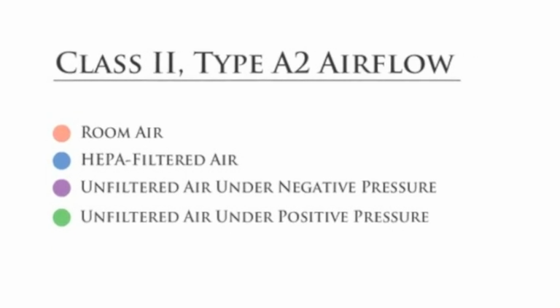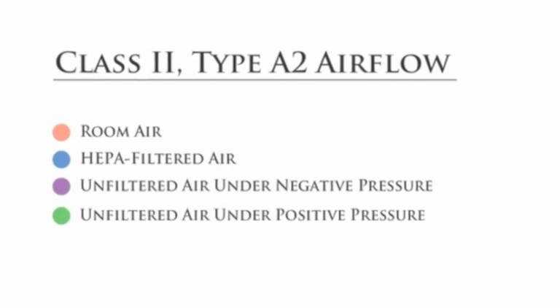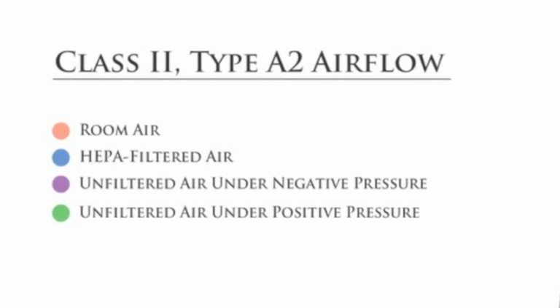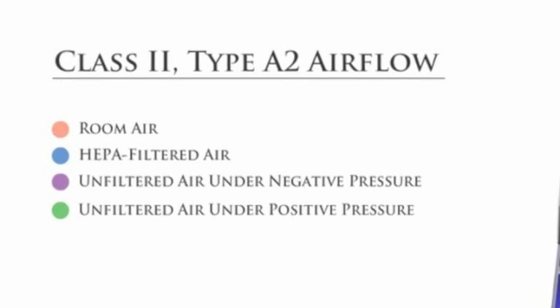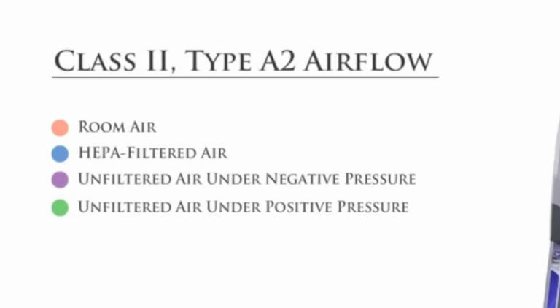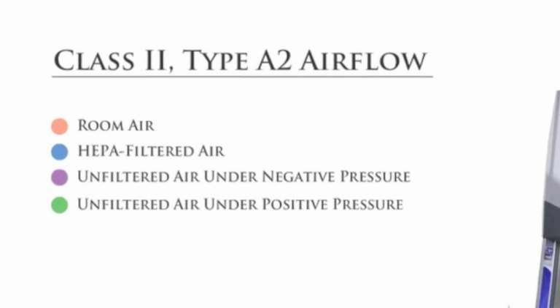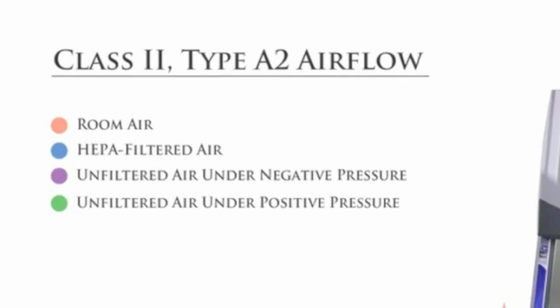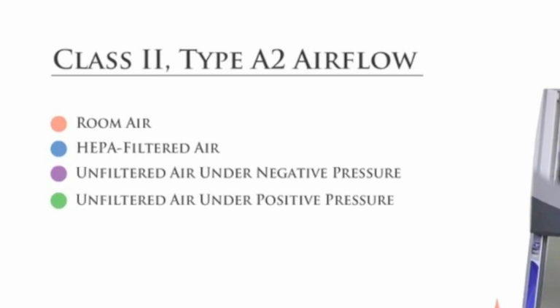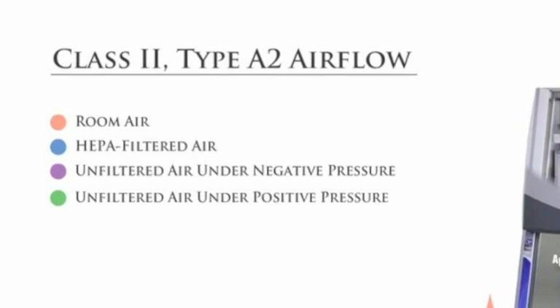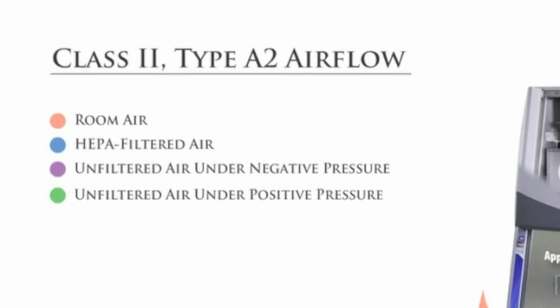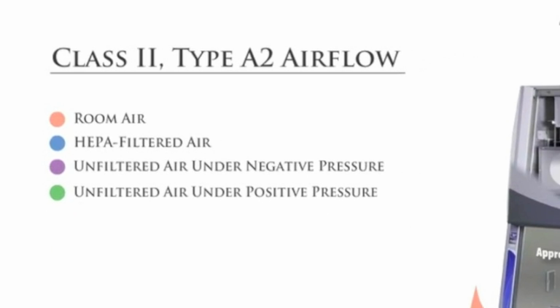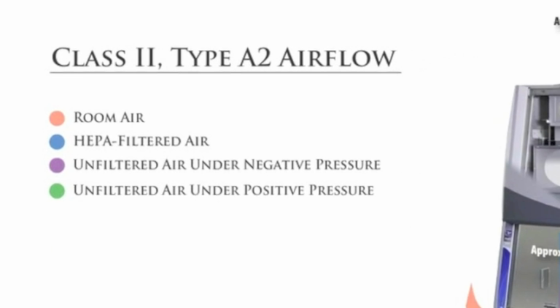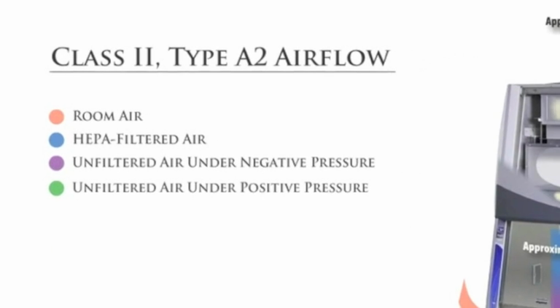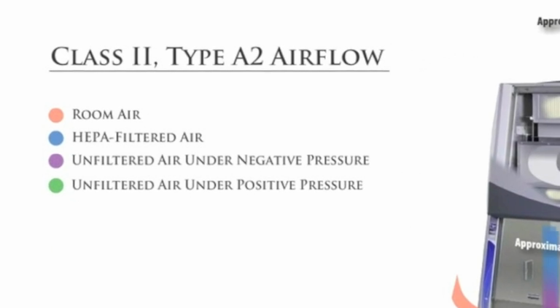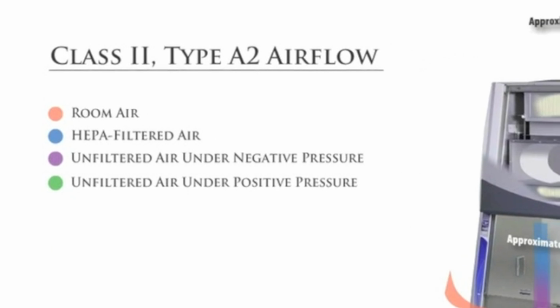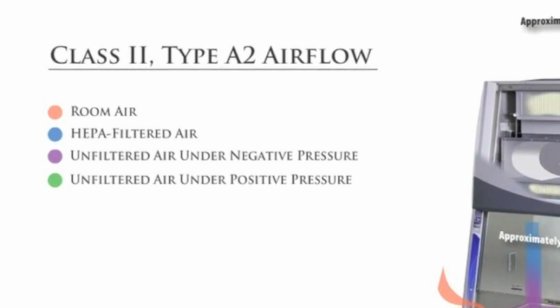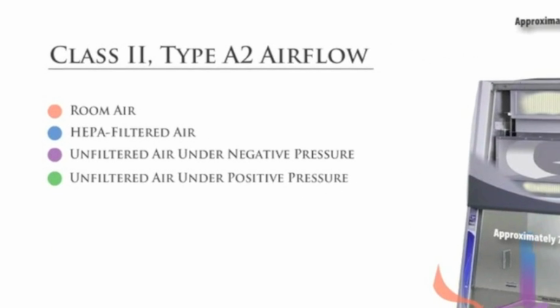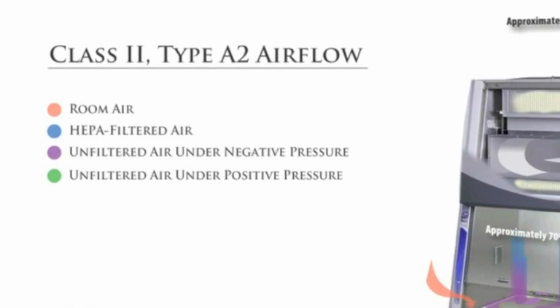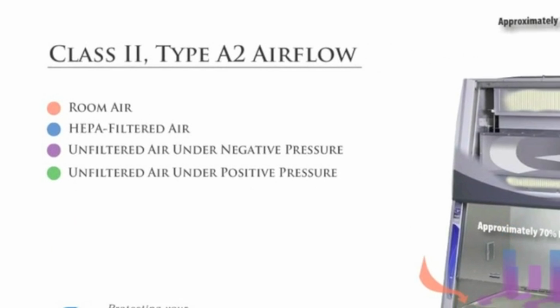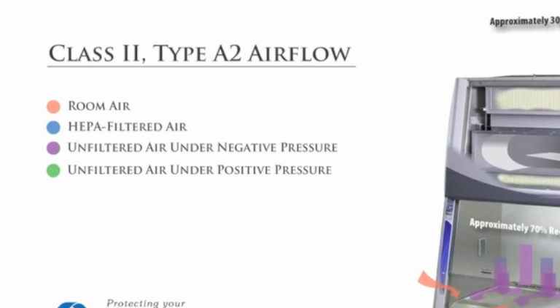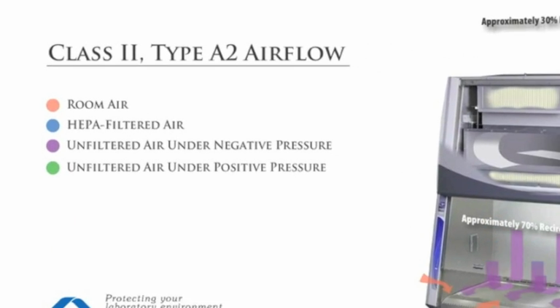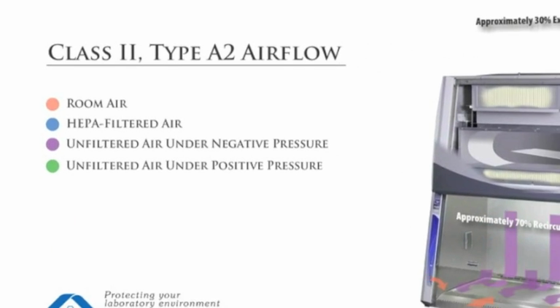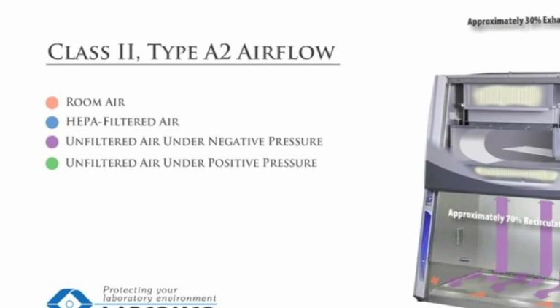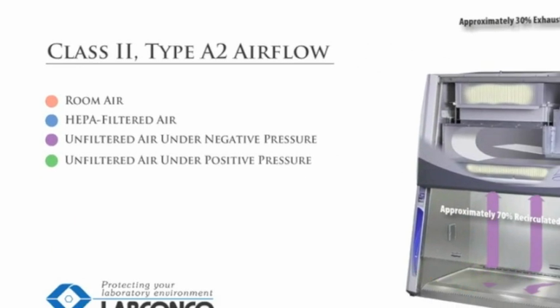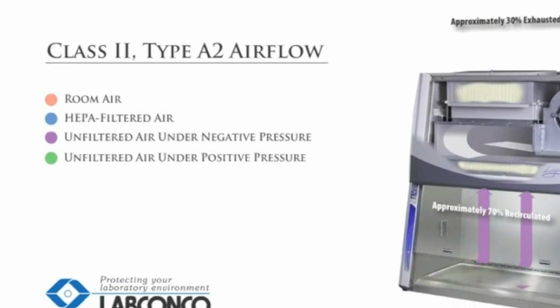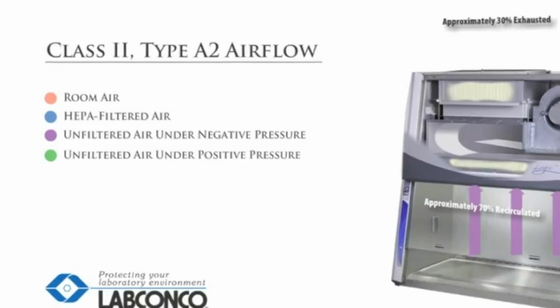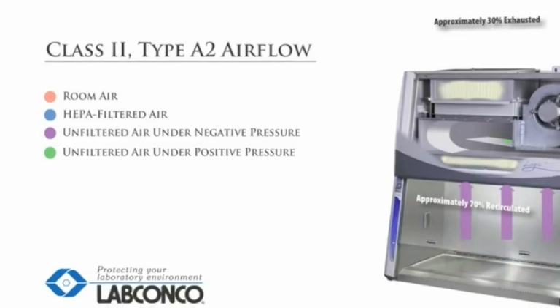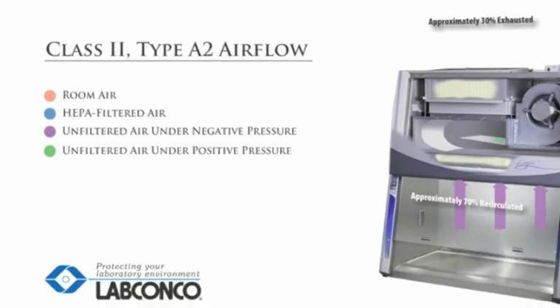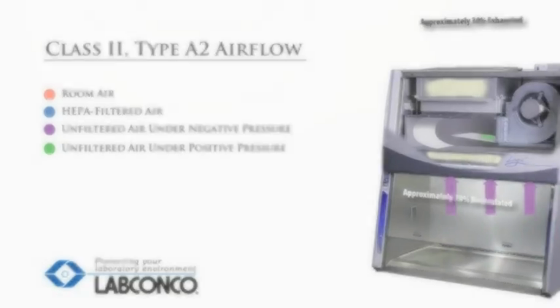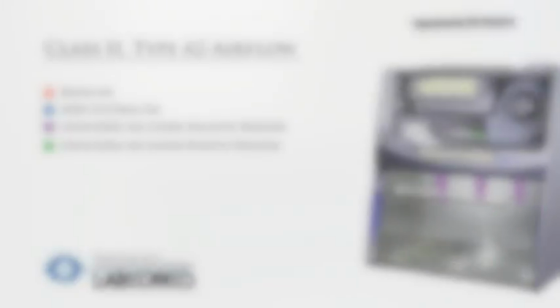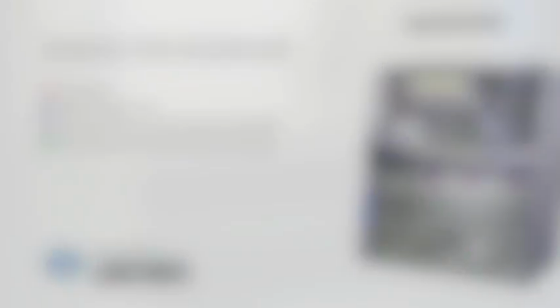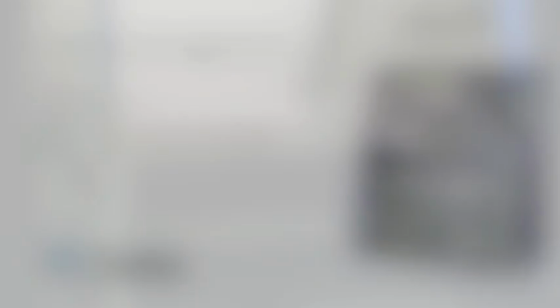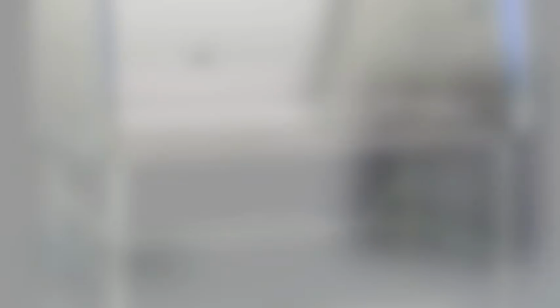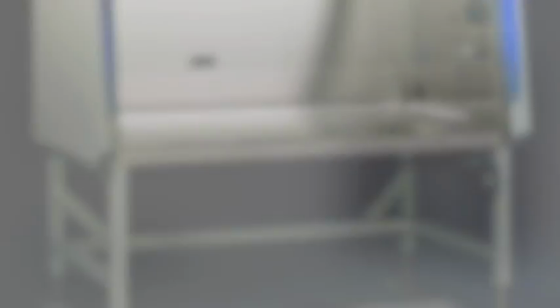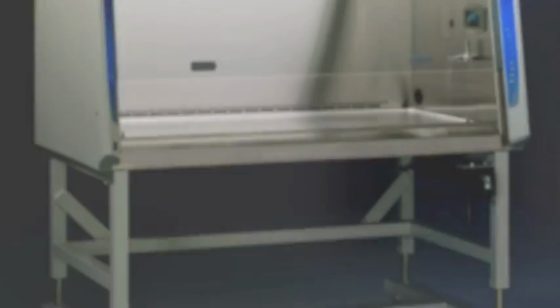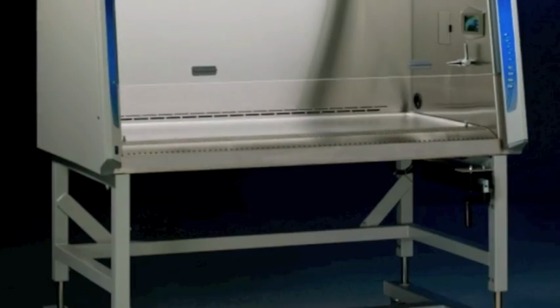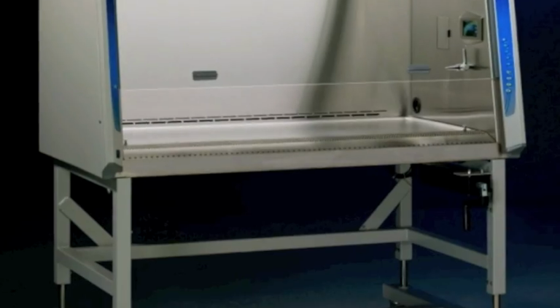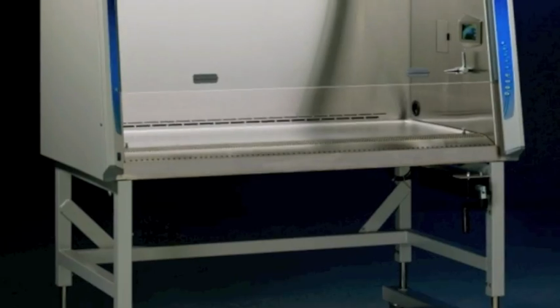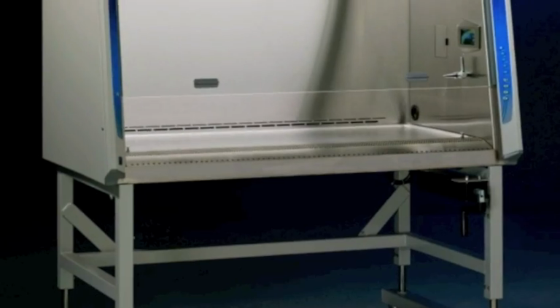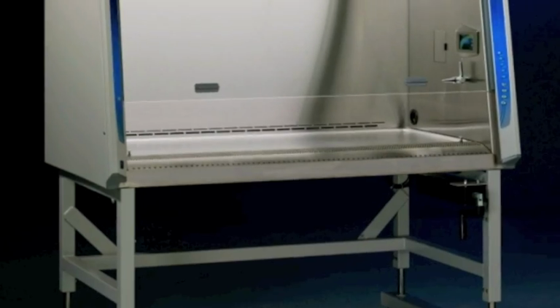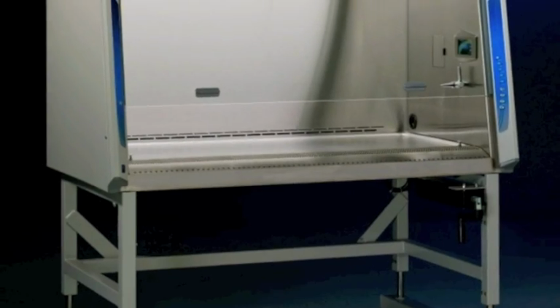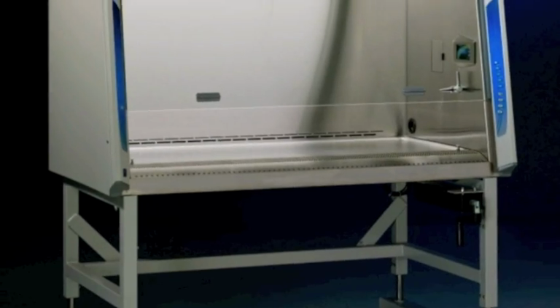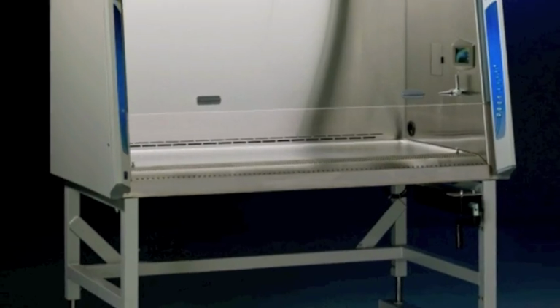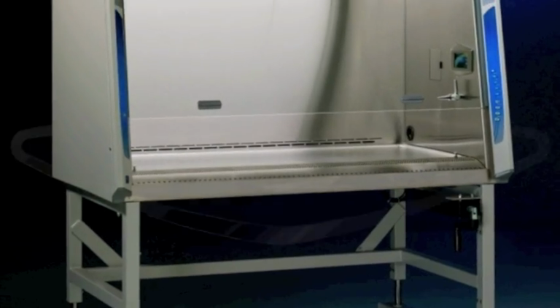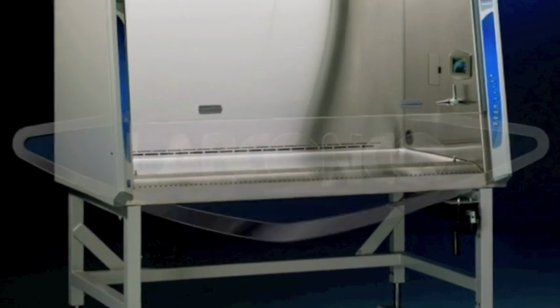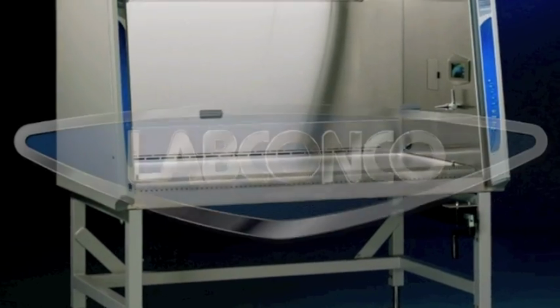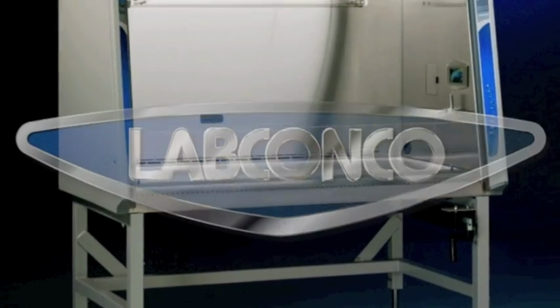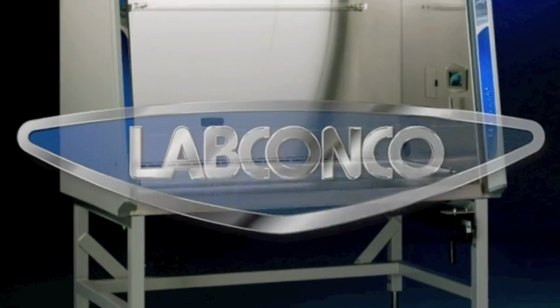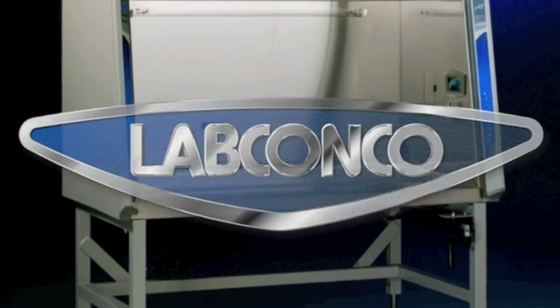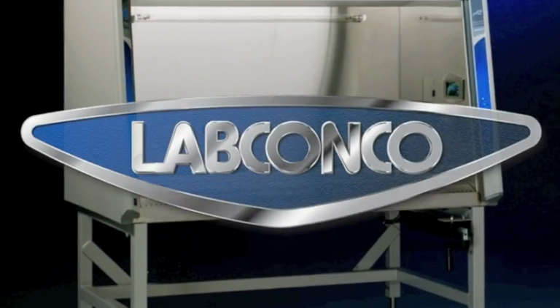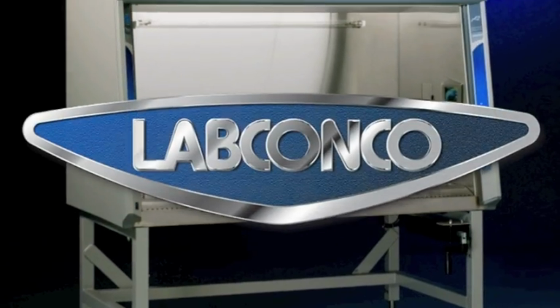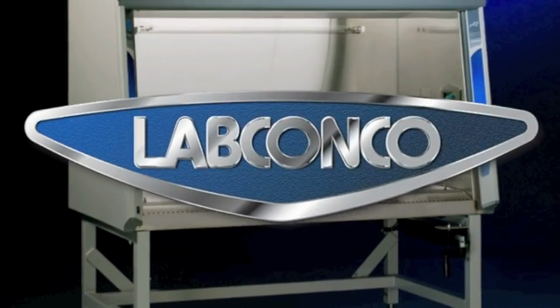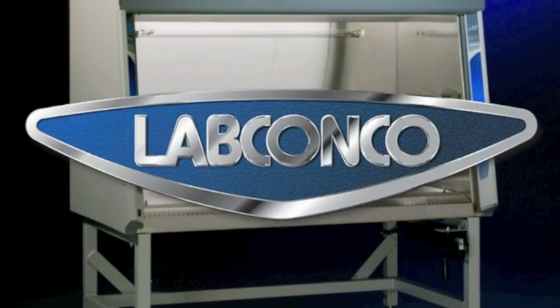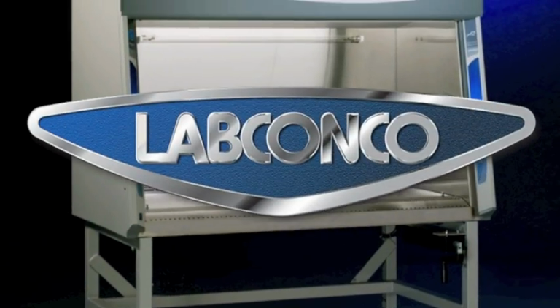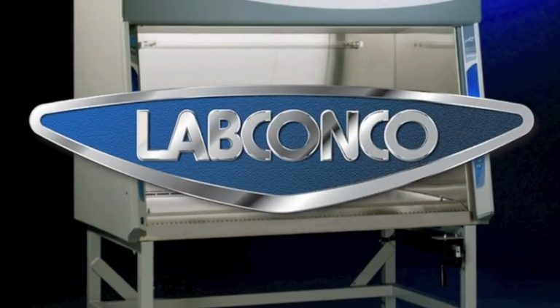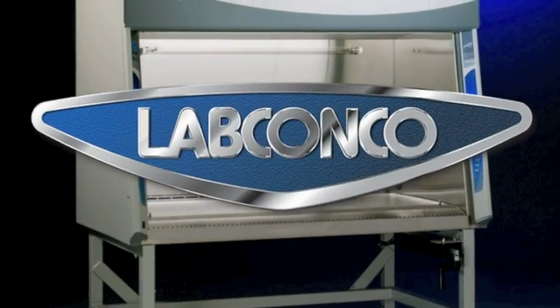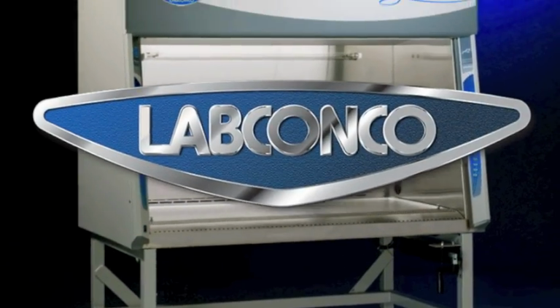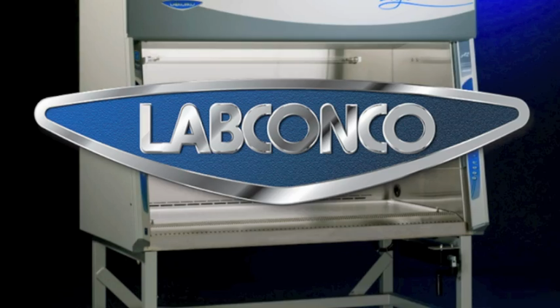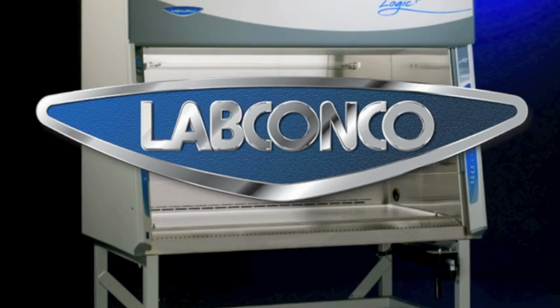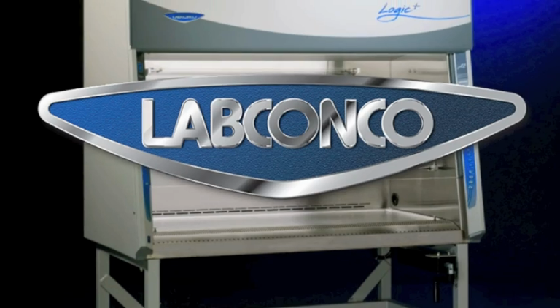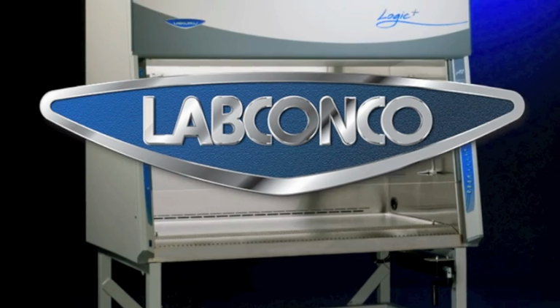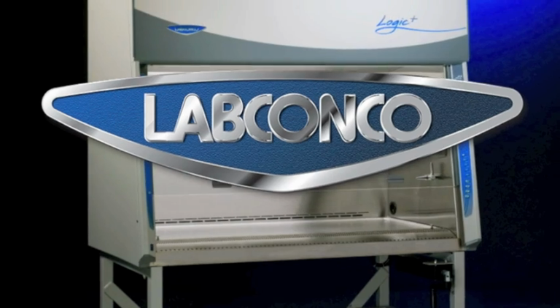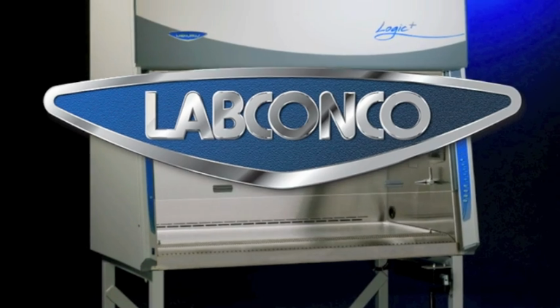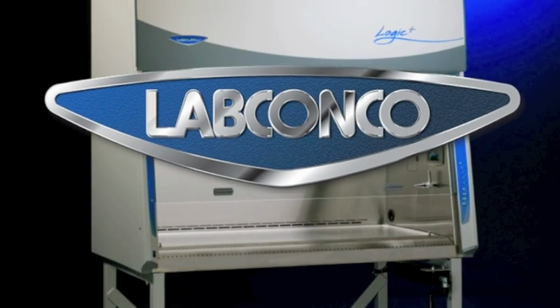This video will demonstrate the airflow within a Class 2 Type A2 Purifier Logic Plus Biological Safety Cabinet.